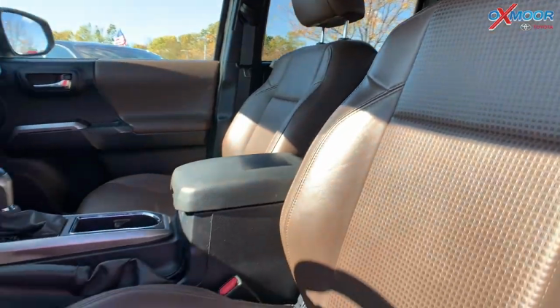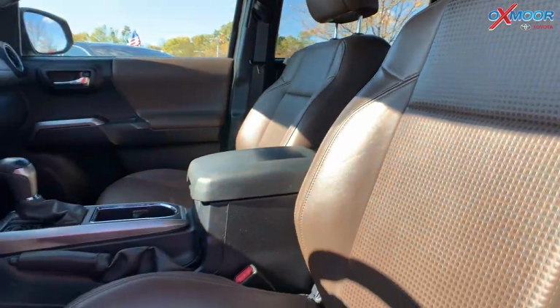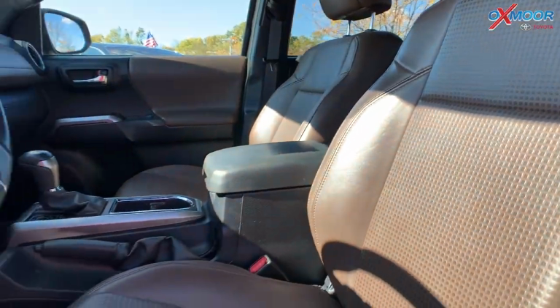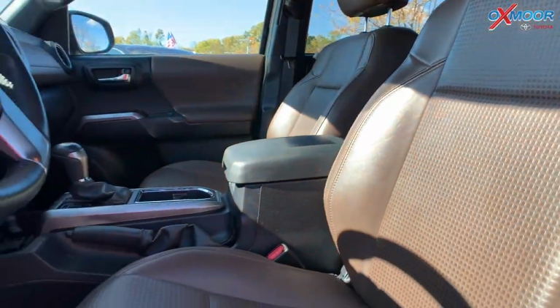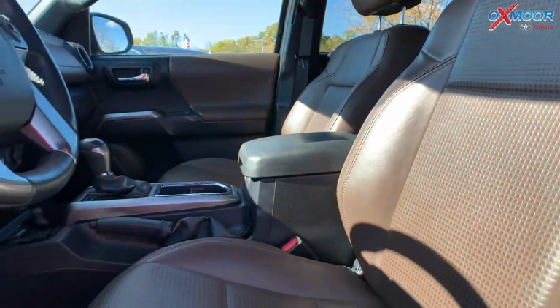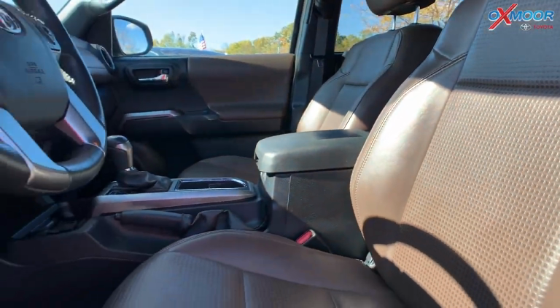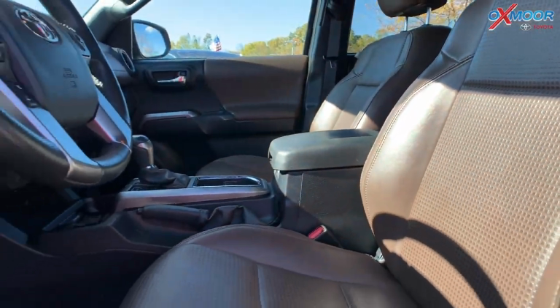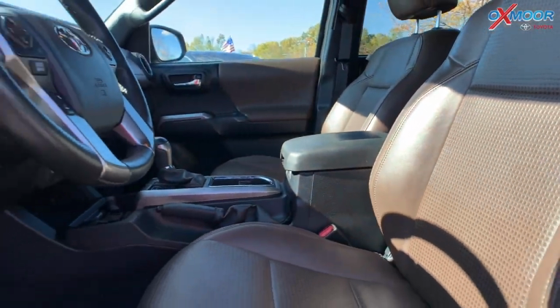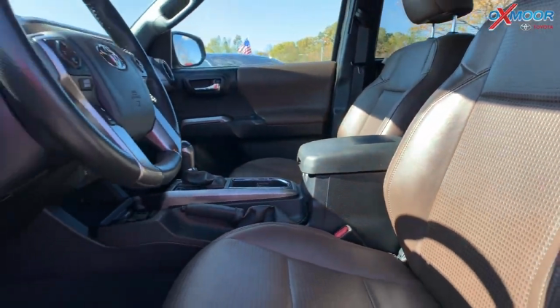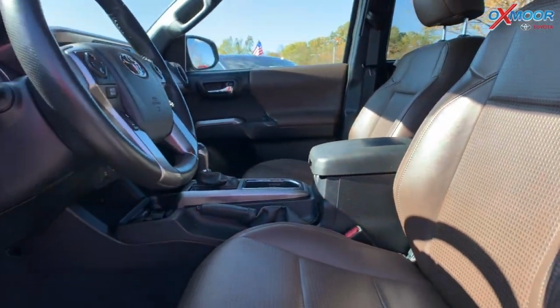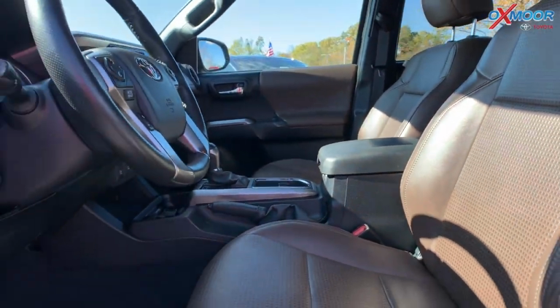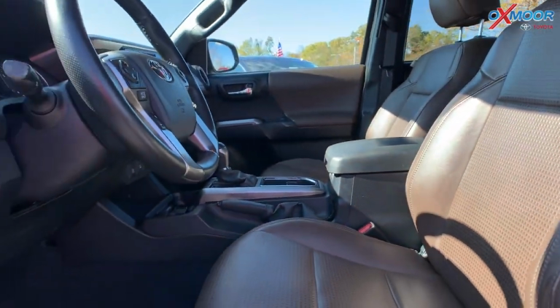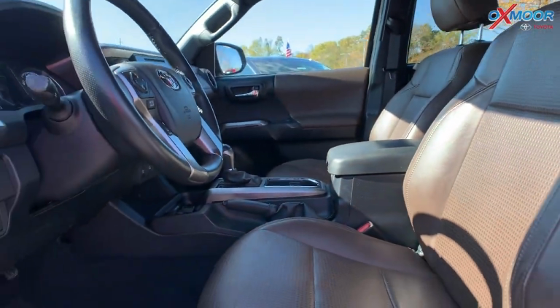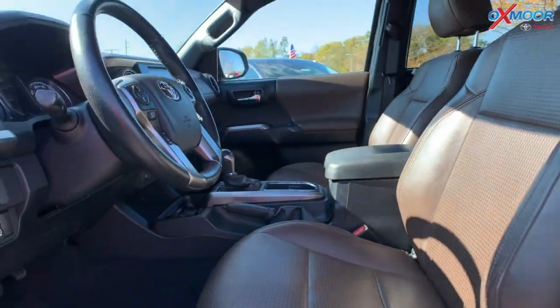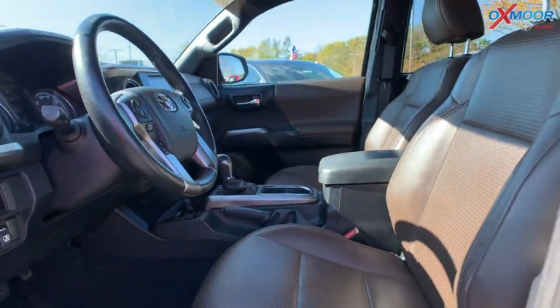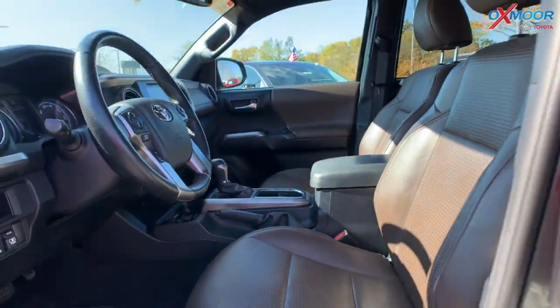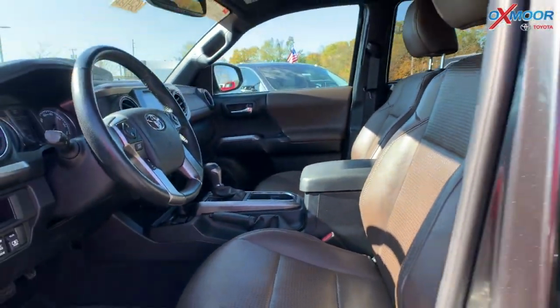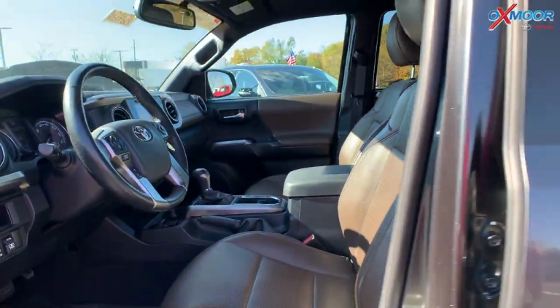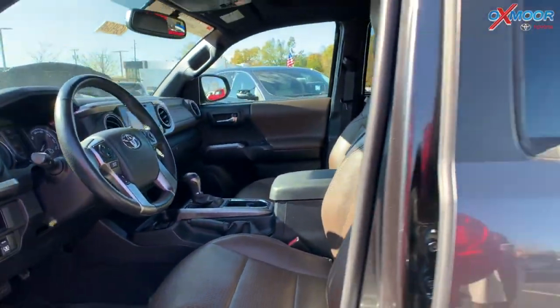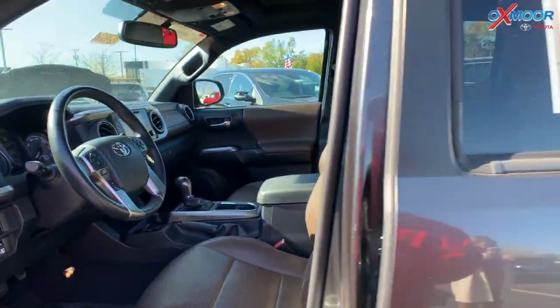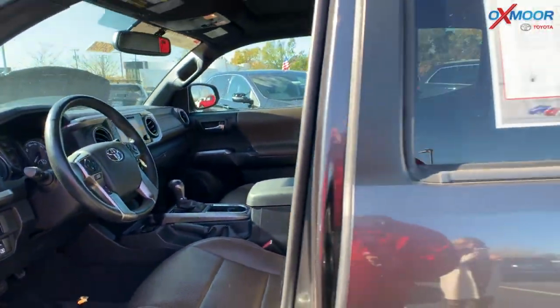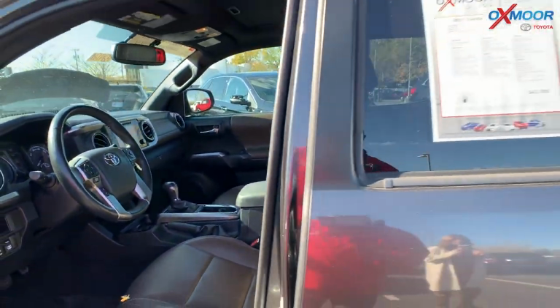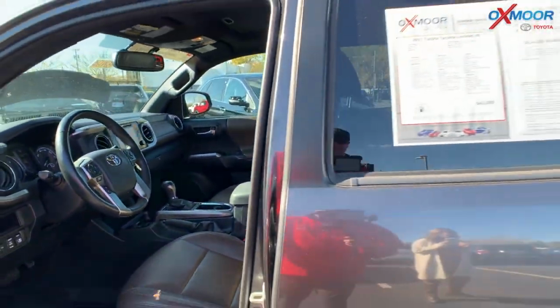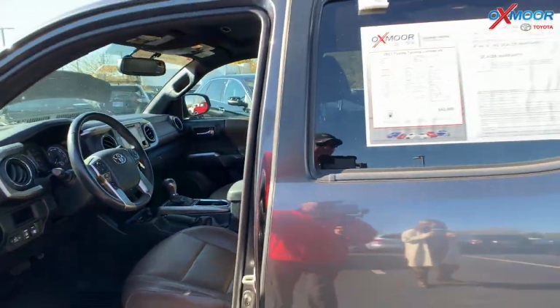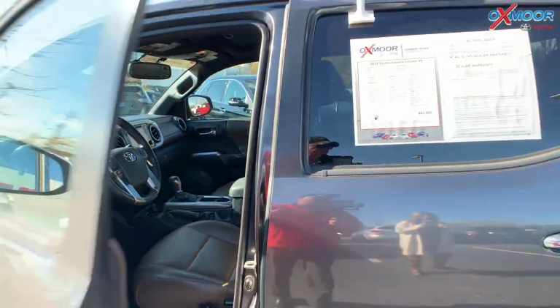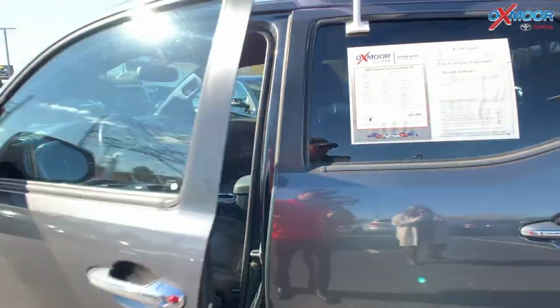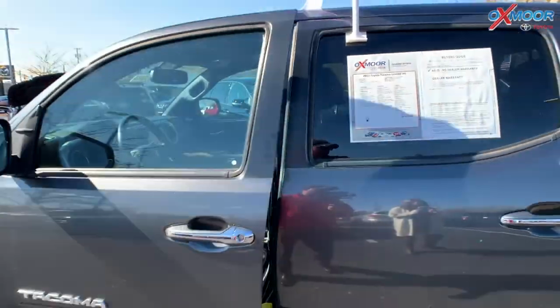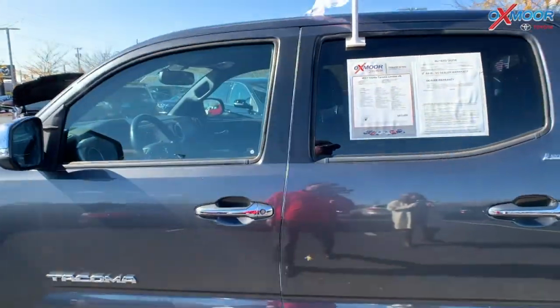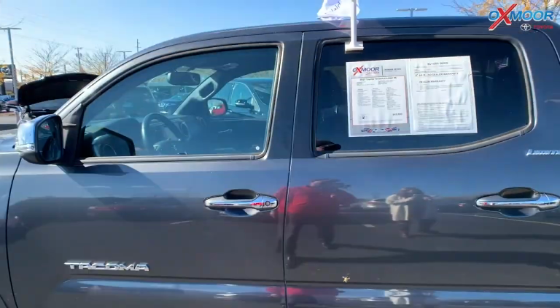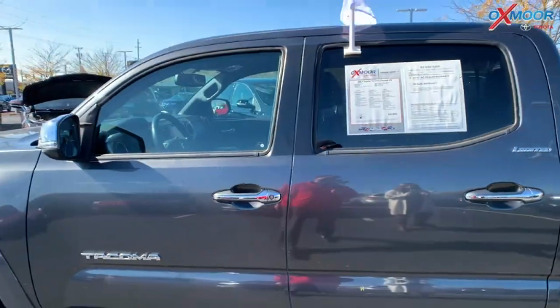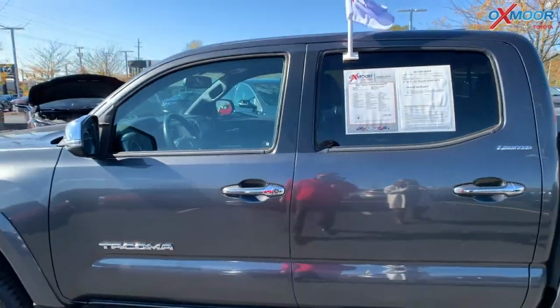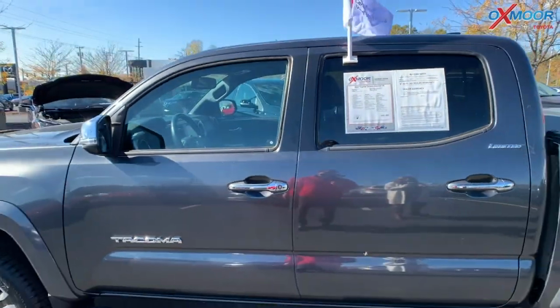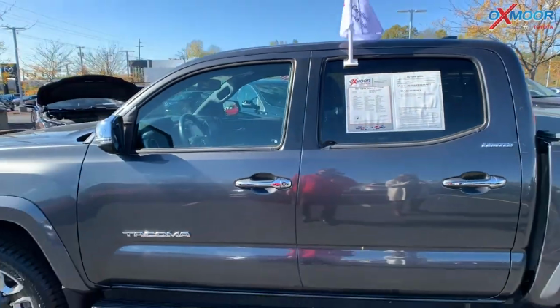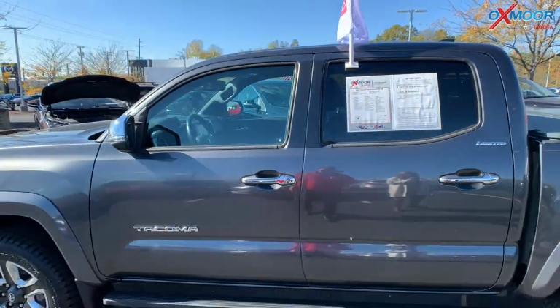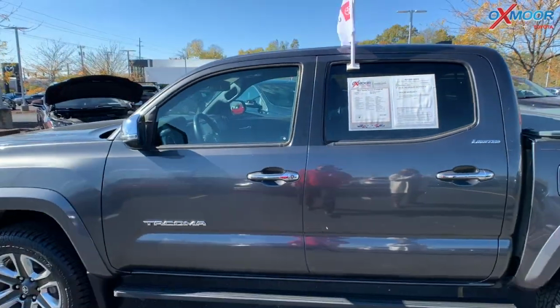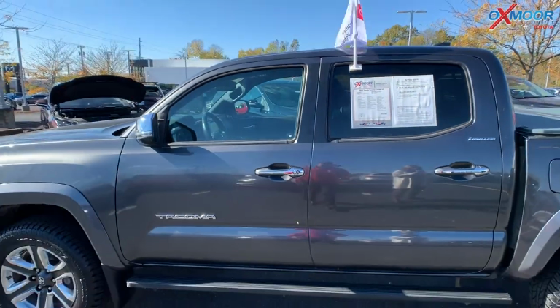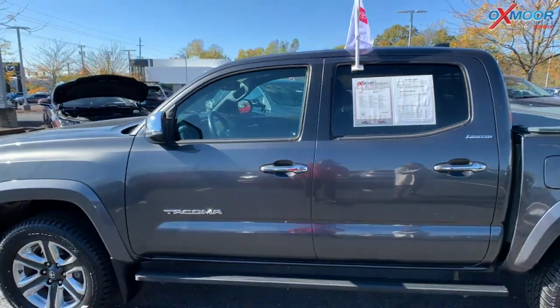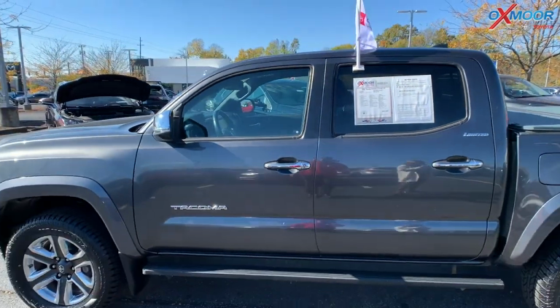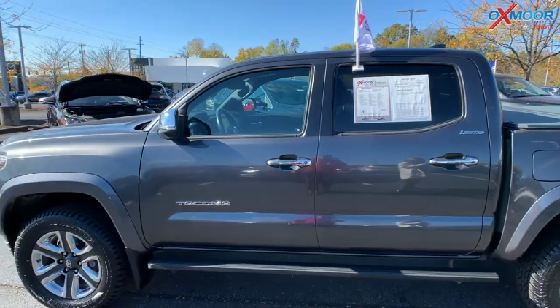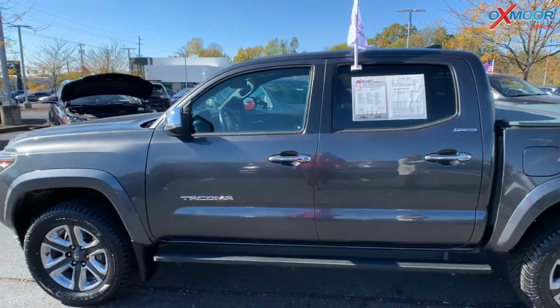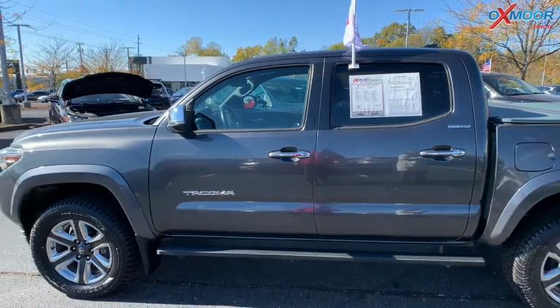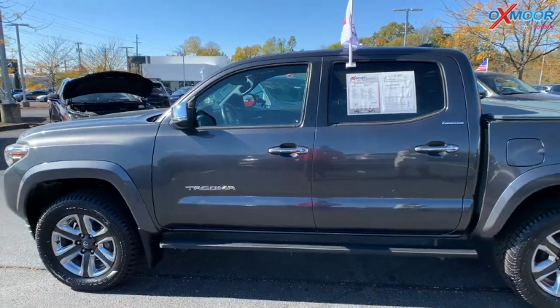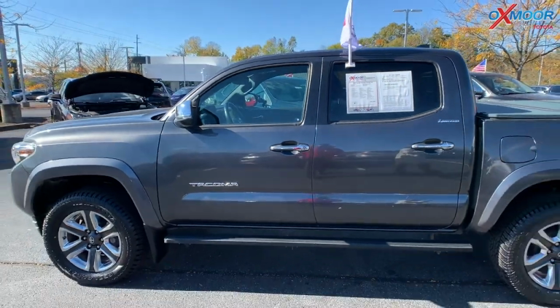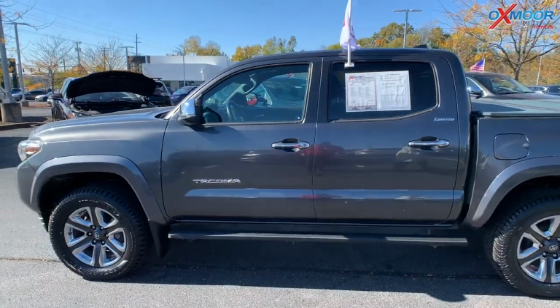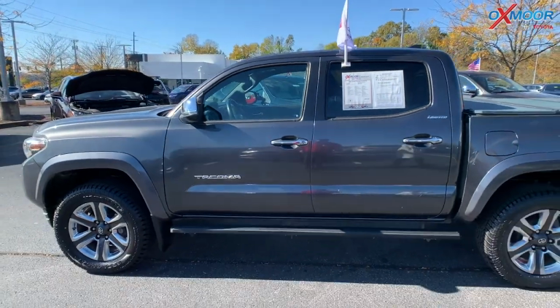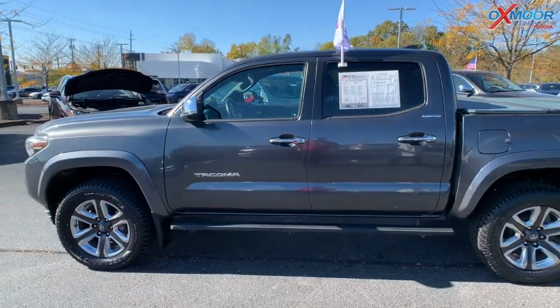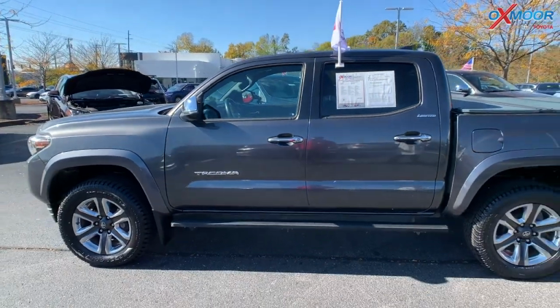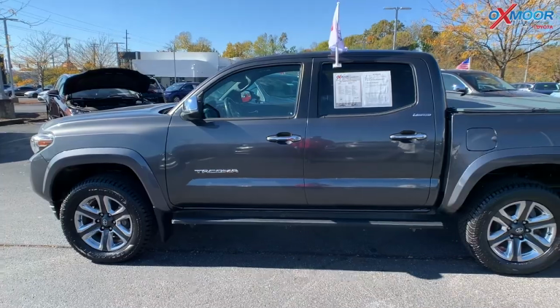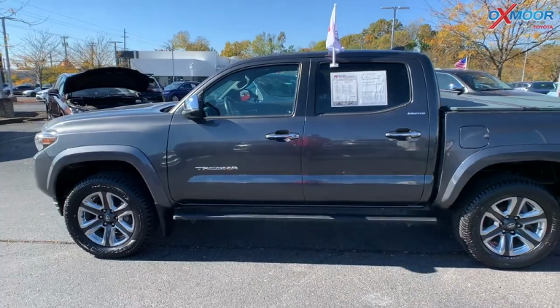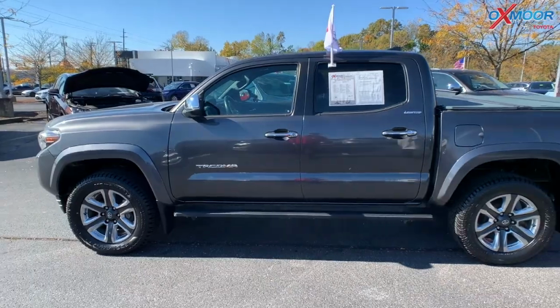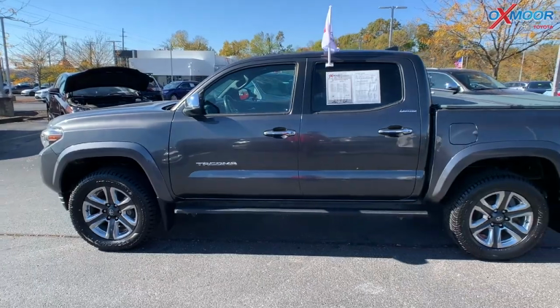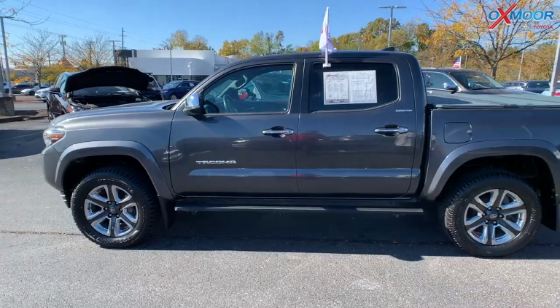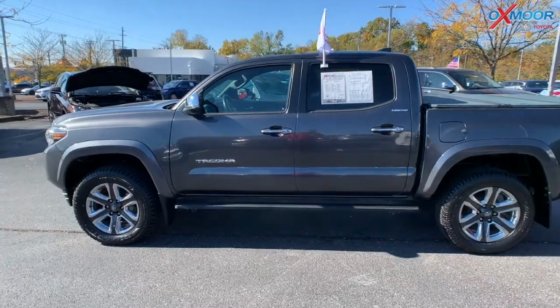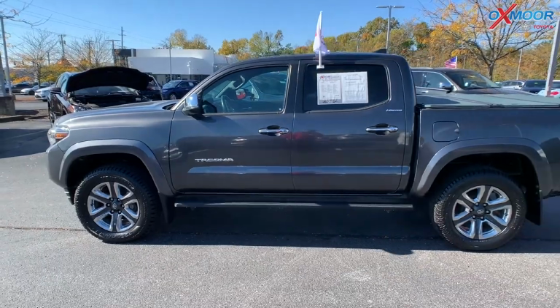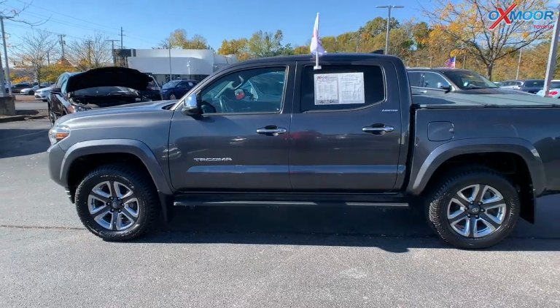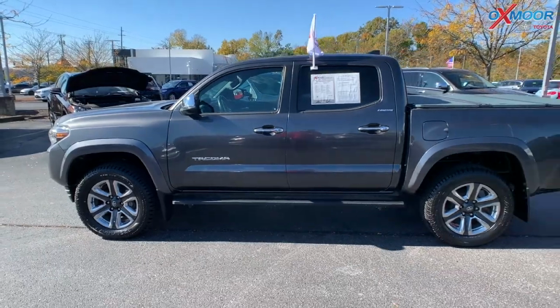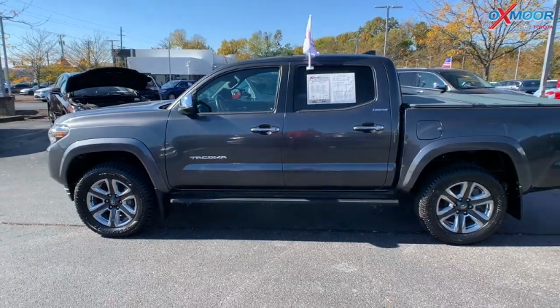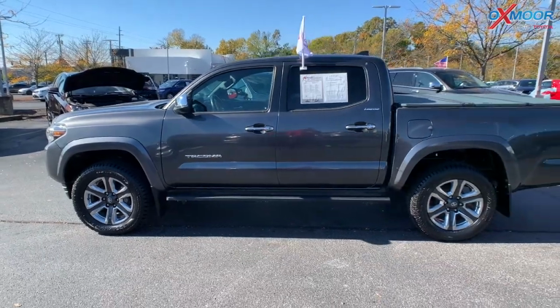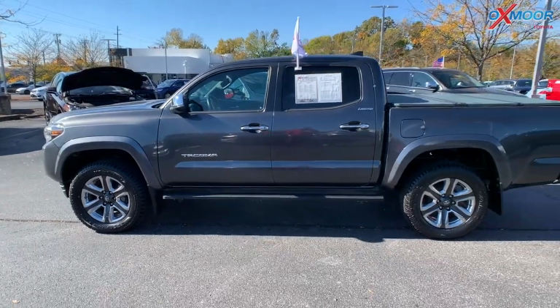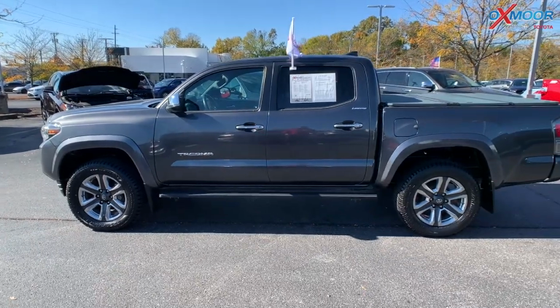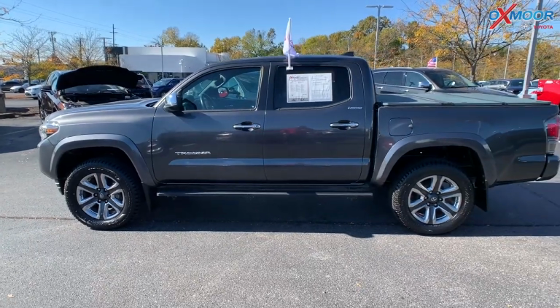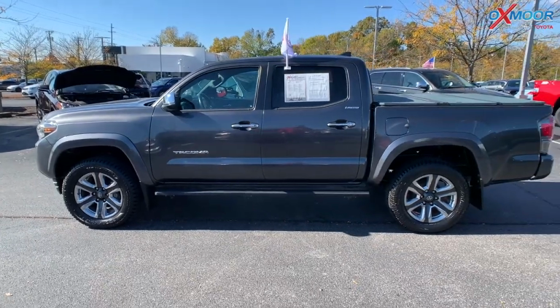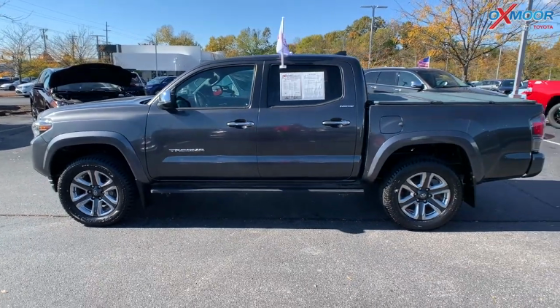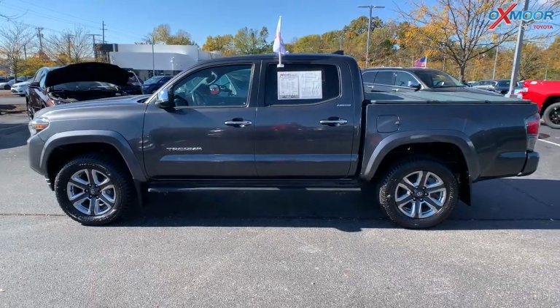Mileage on here is 50,644 and the price is $42,000.